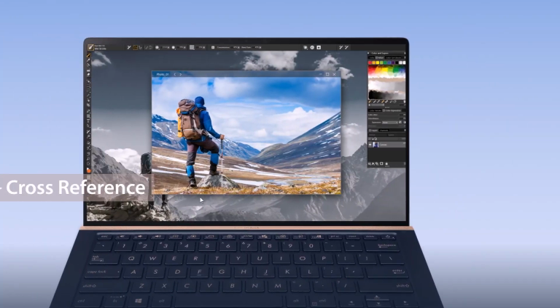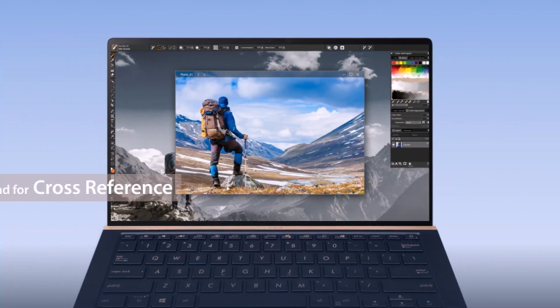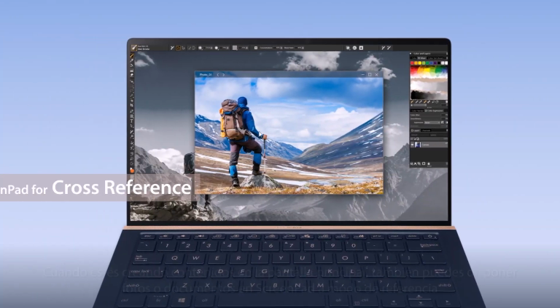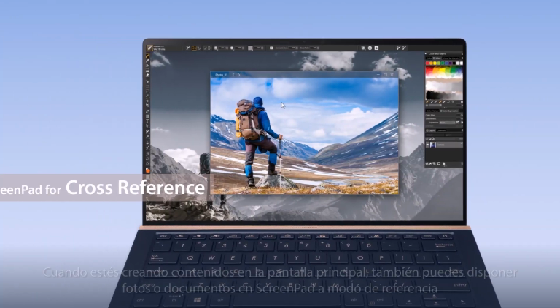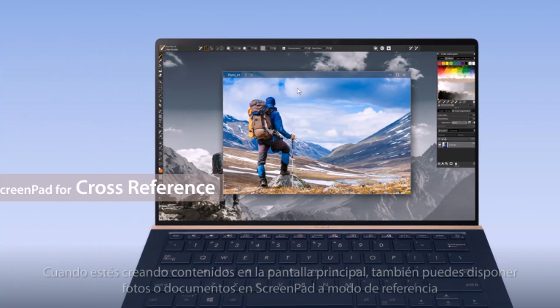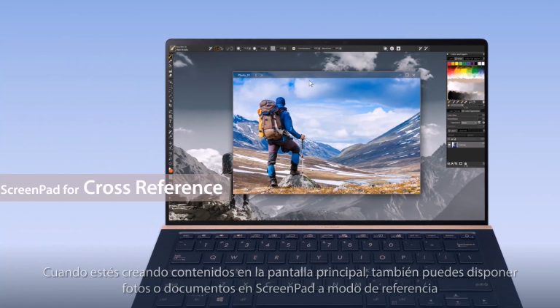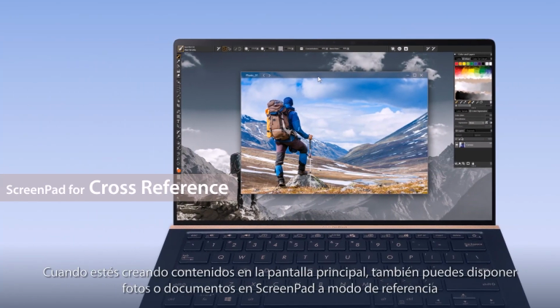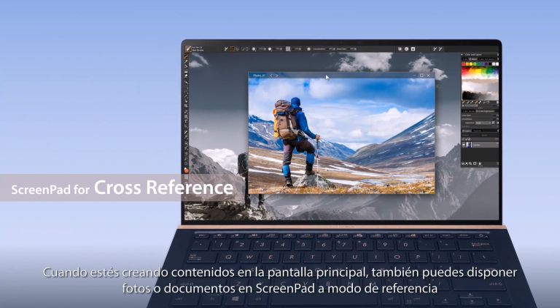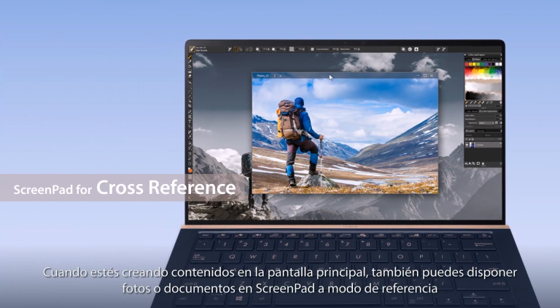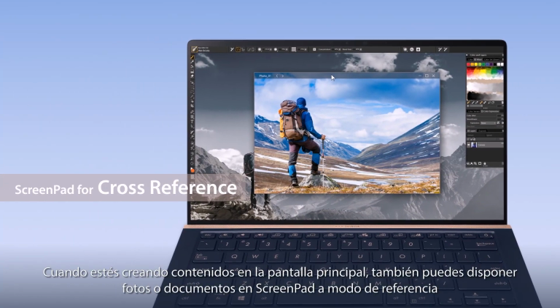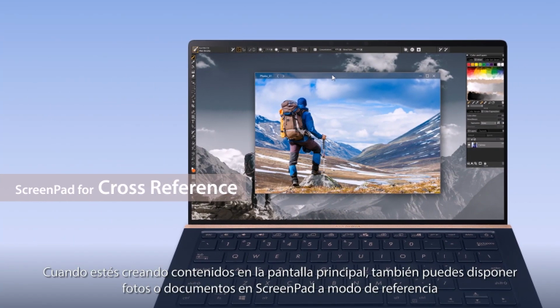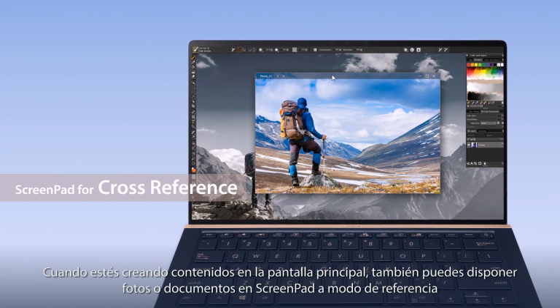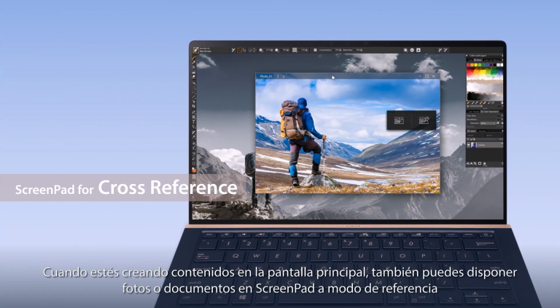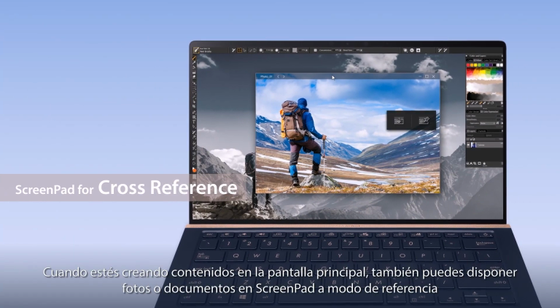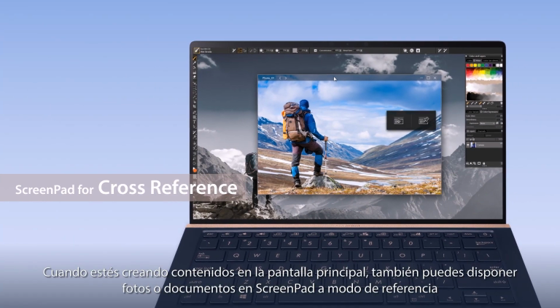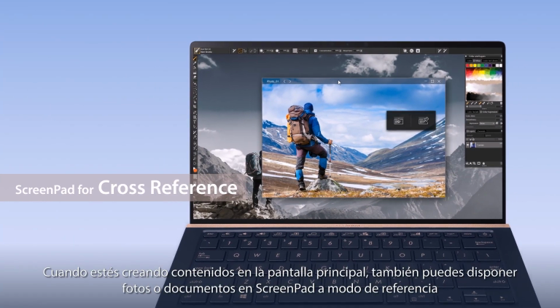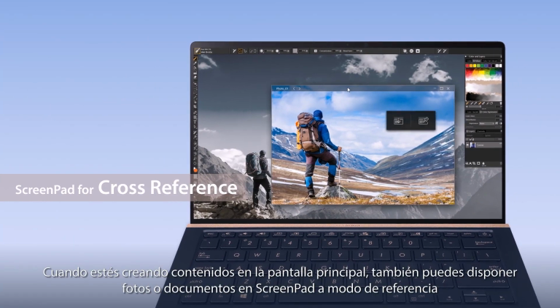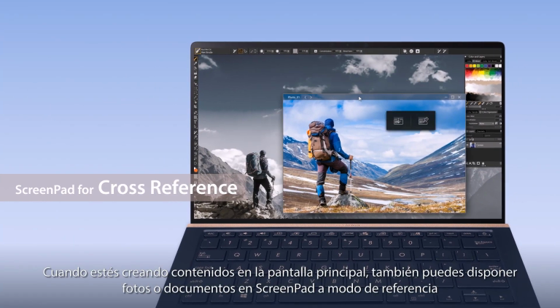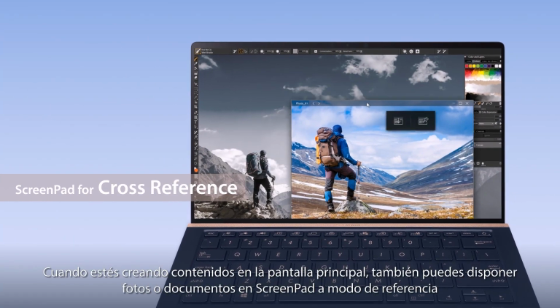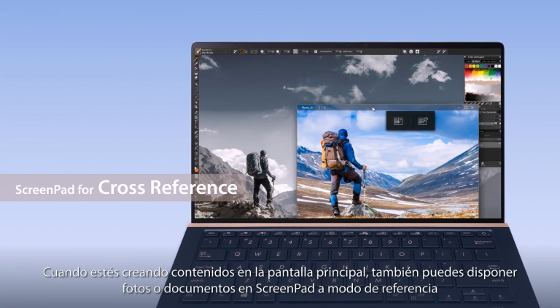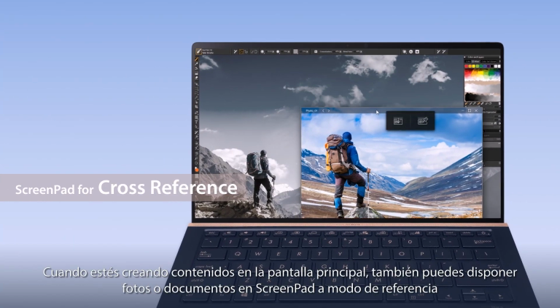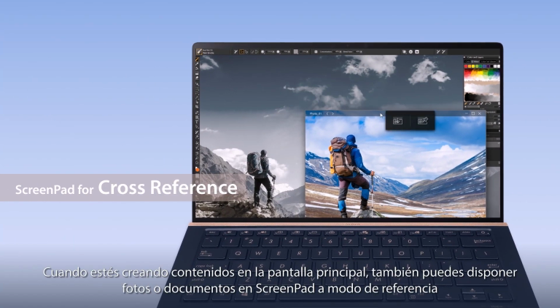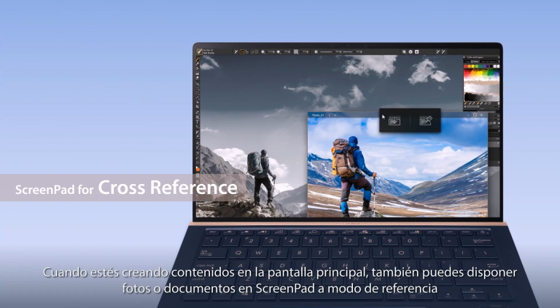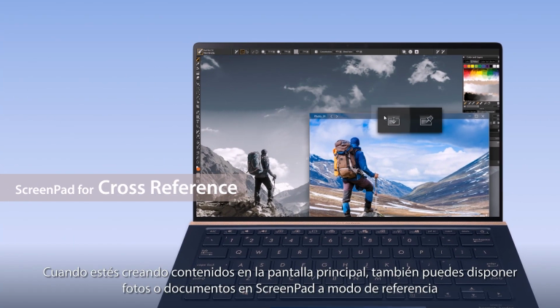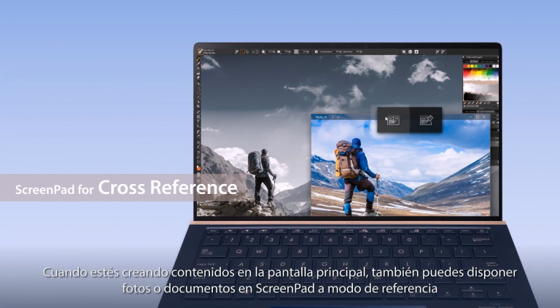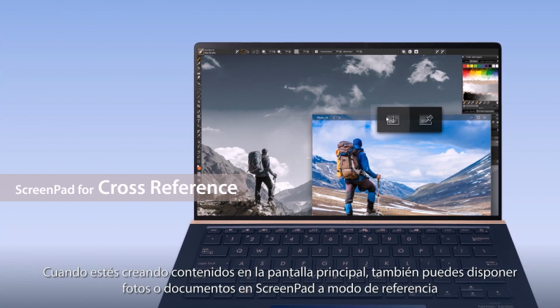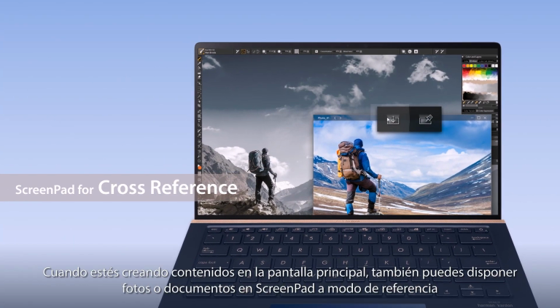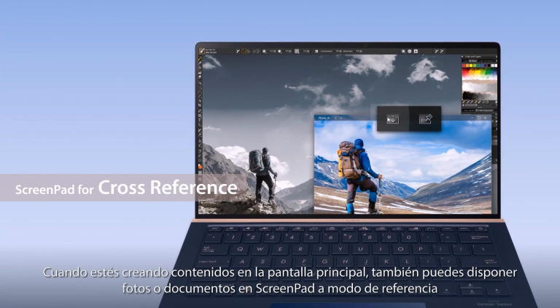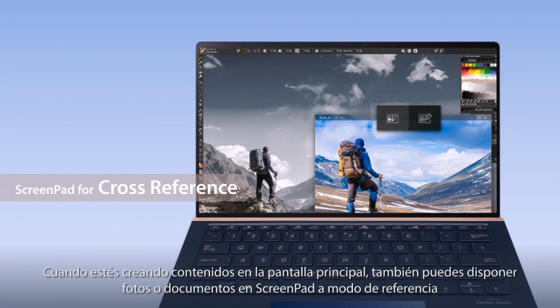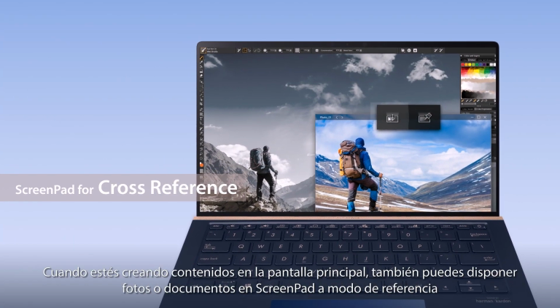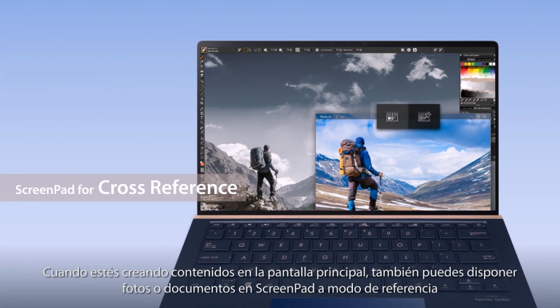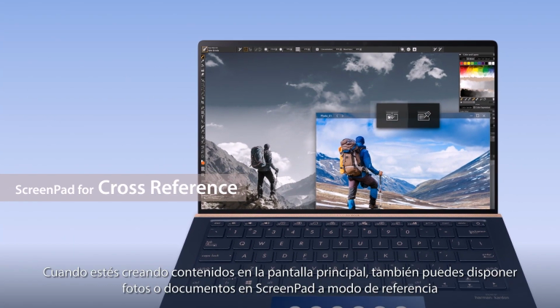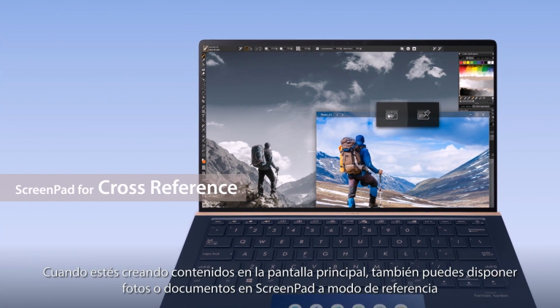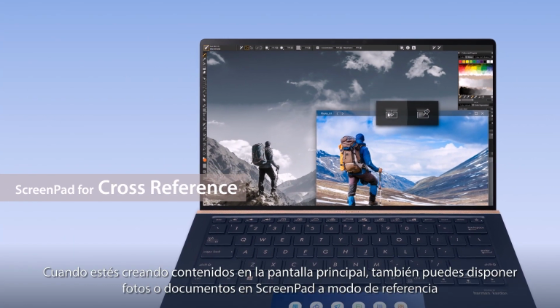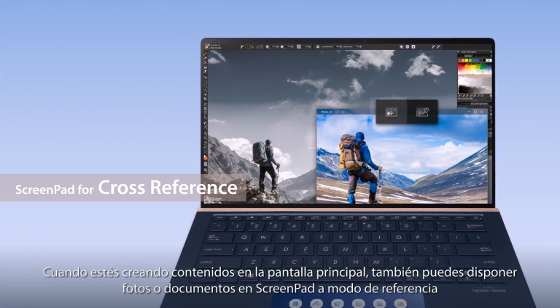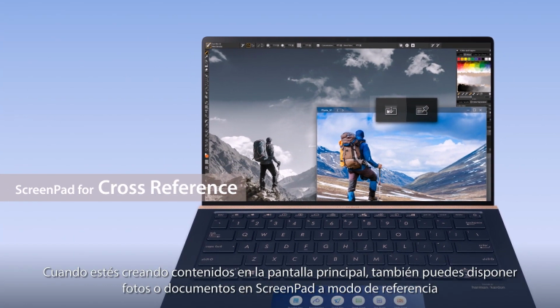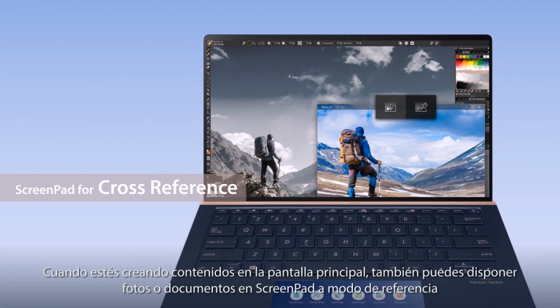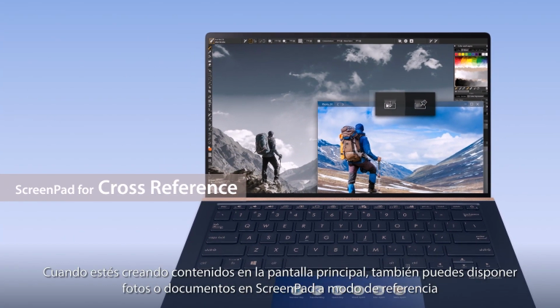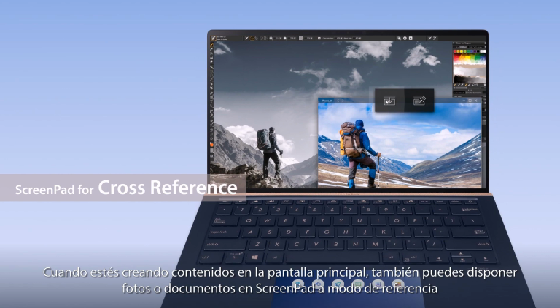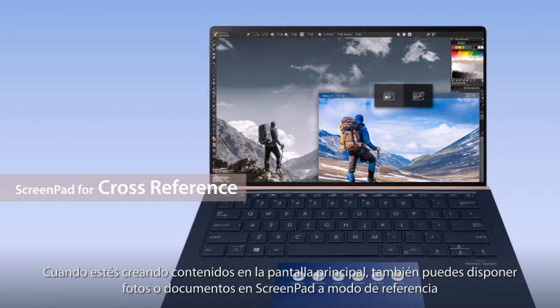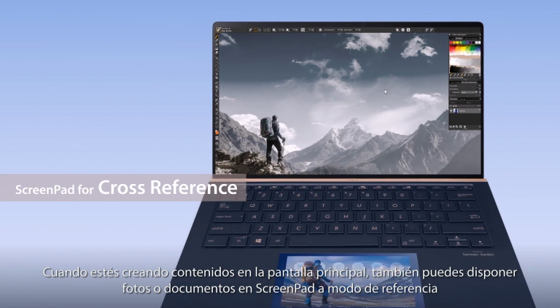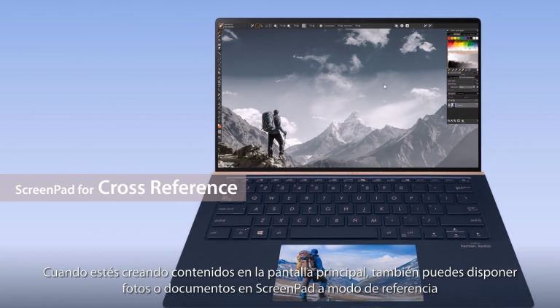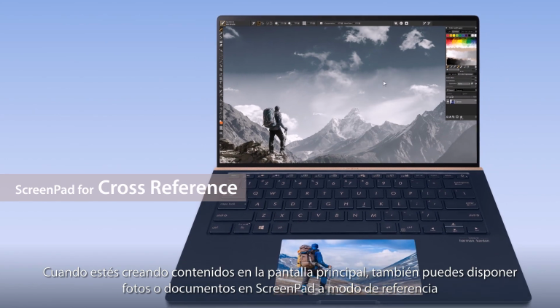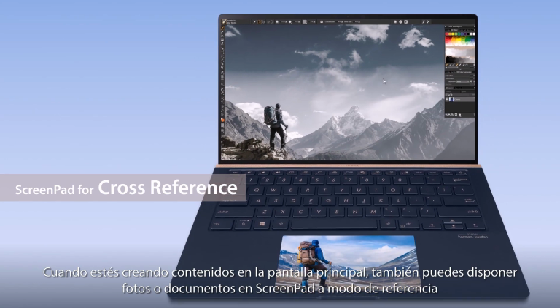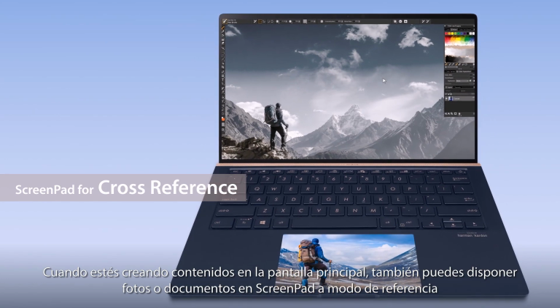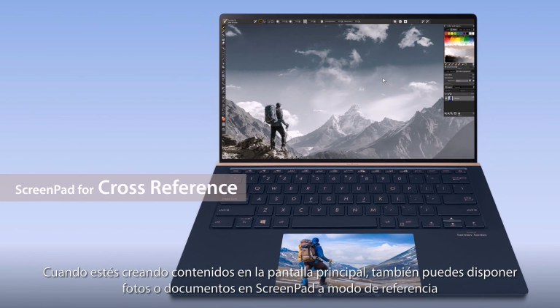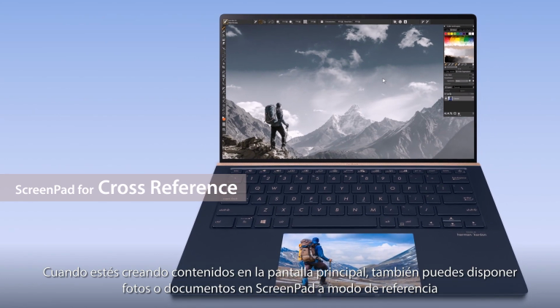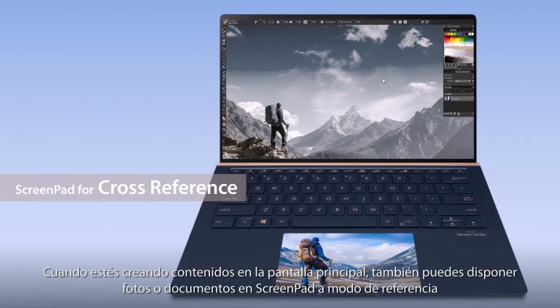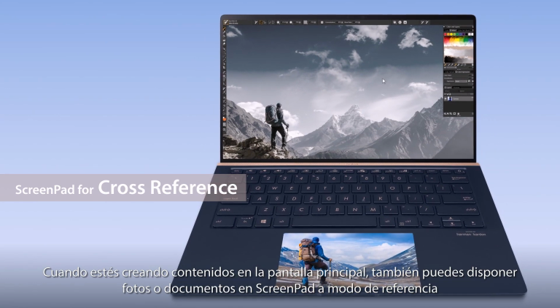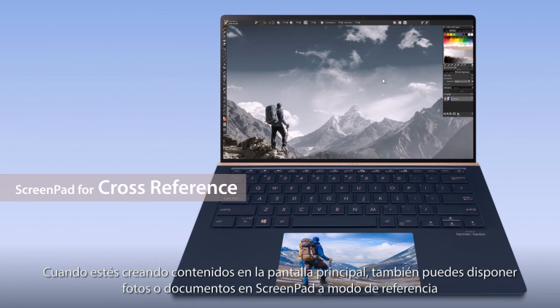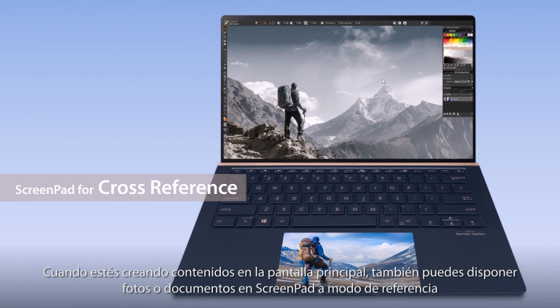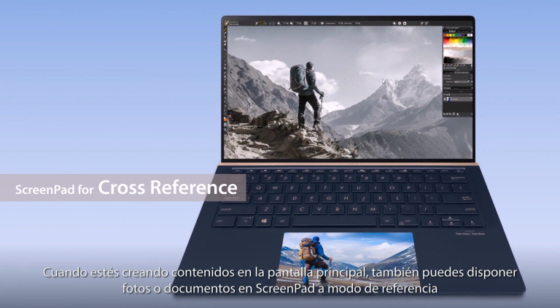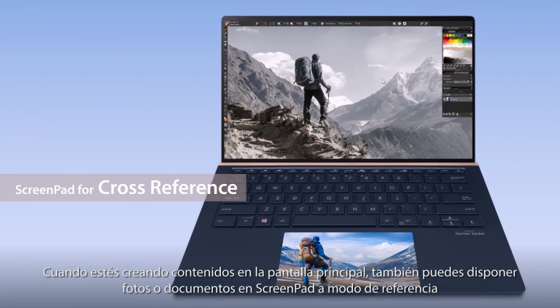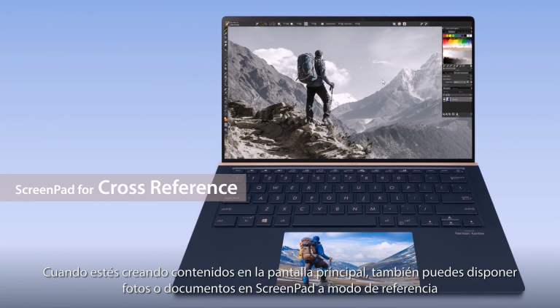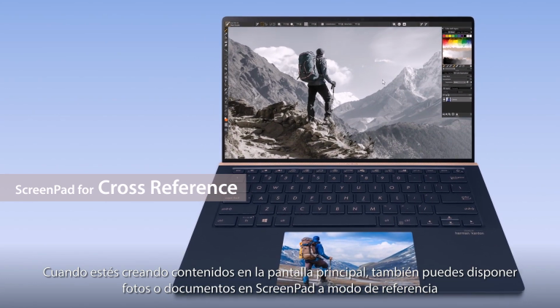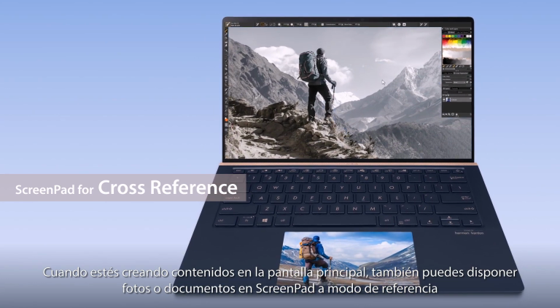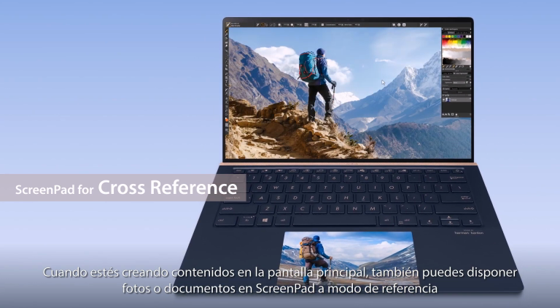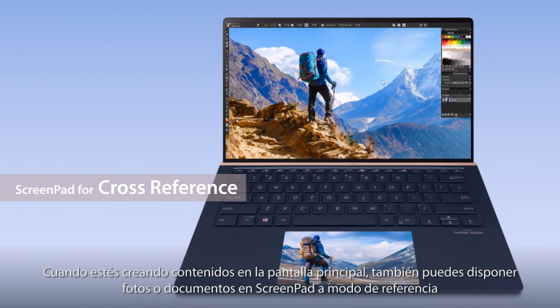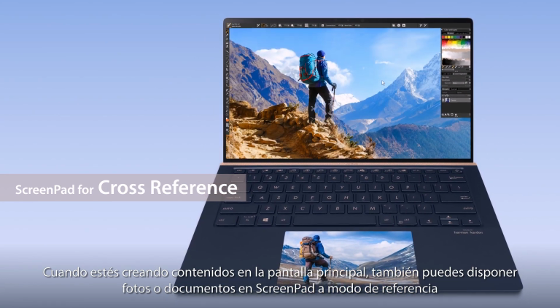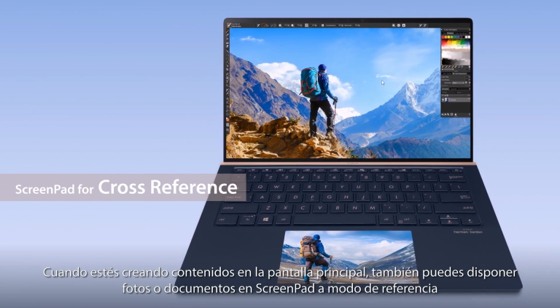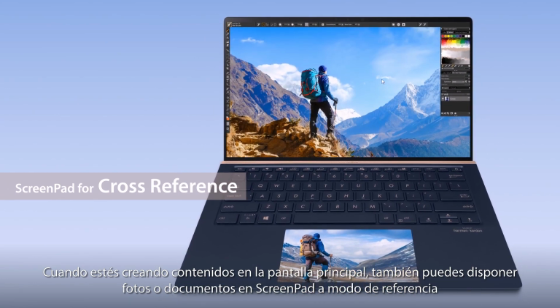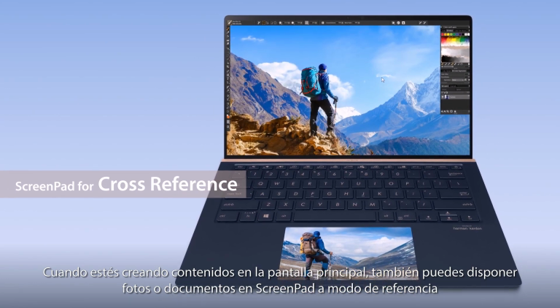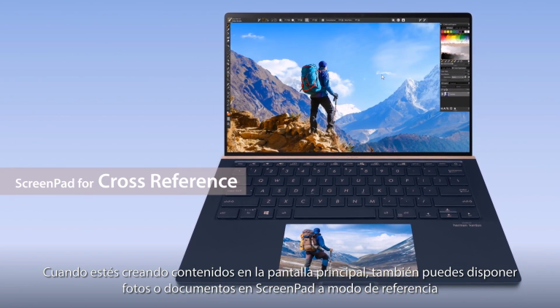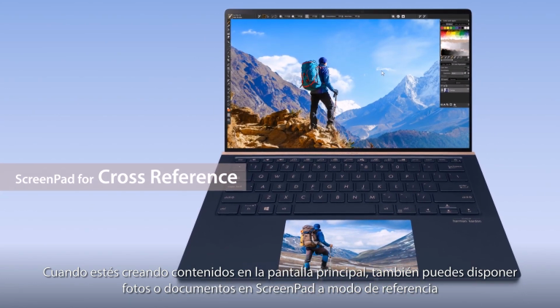You can also pull photos or documents down to ScreenPad for cross-referencing when you're creating content on the main screen.